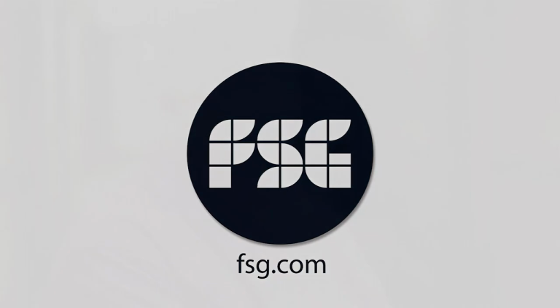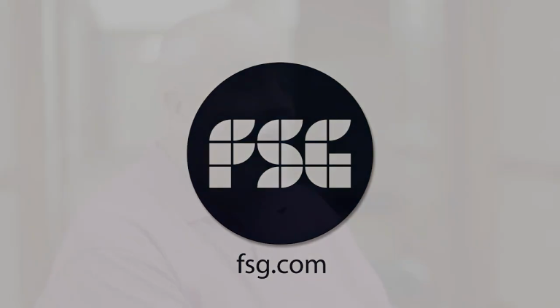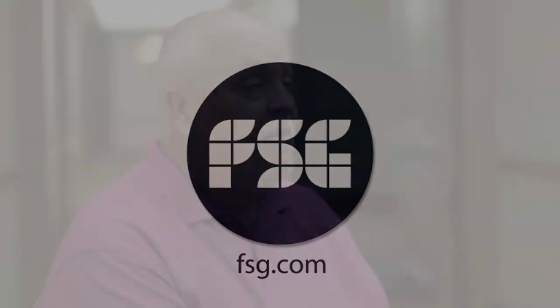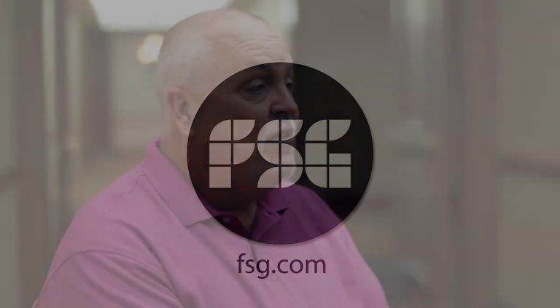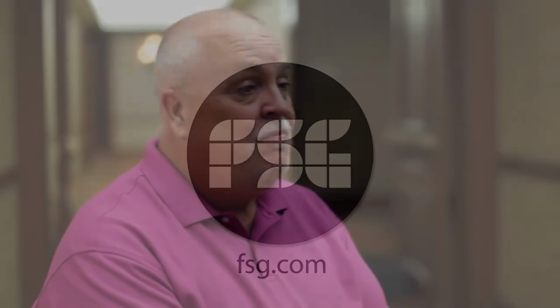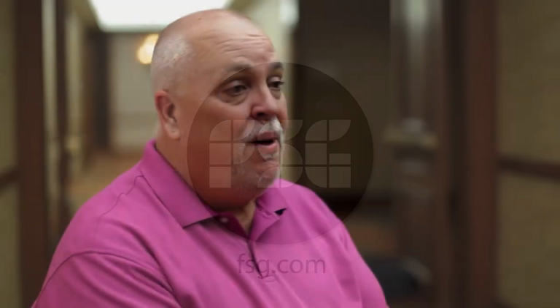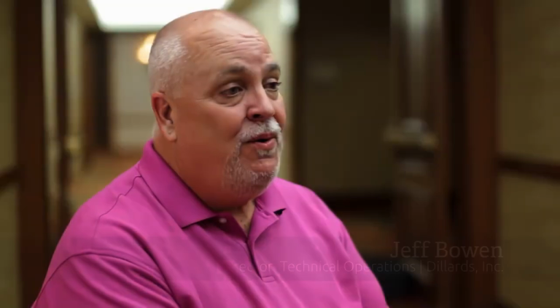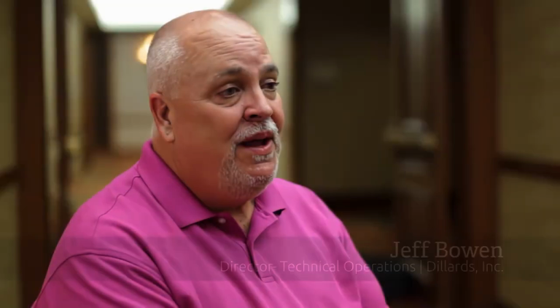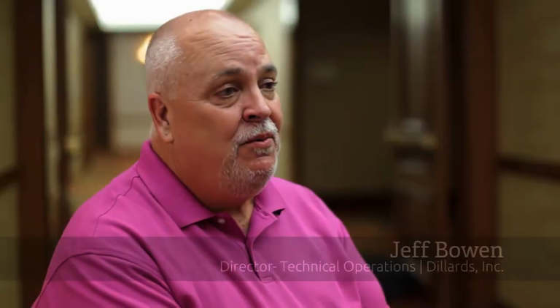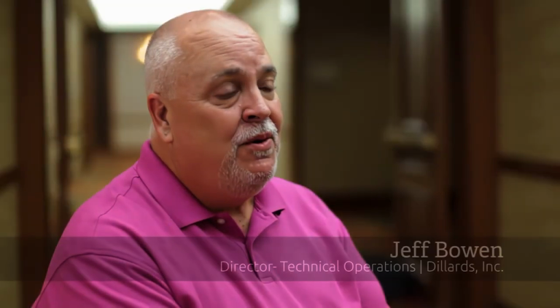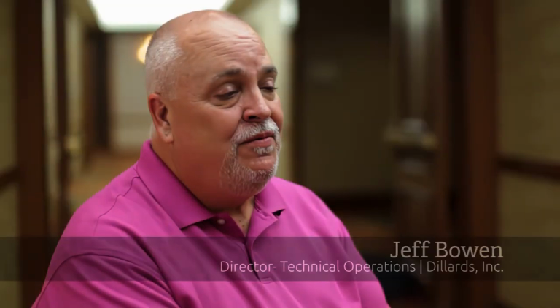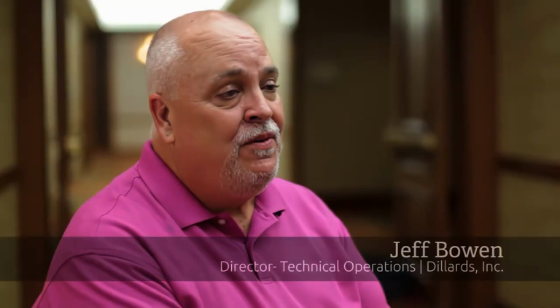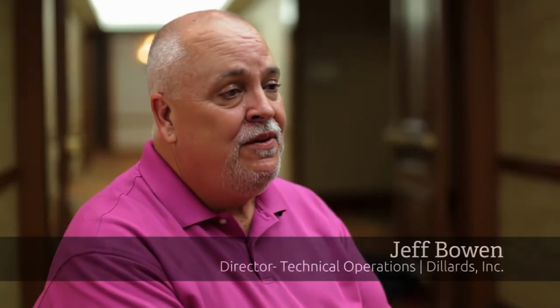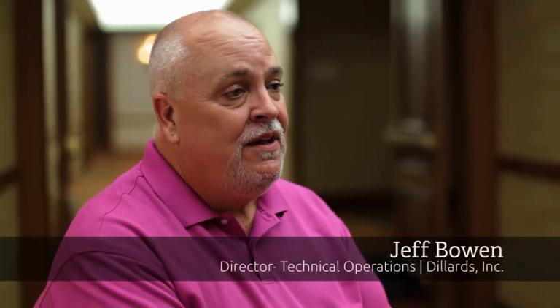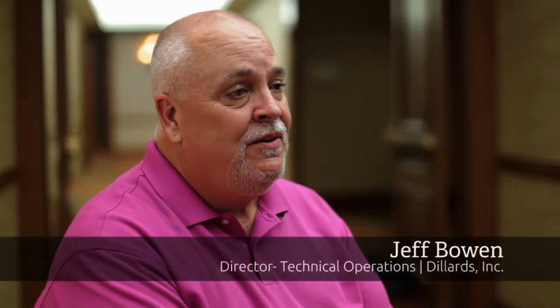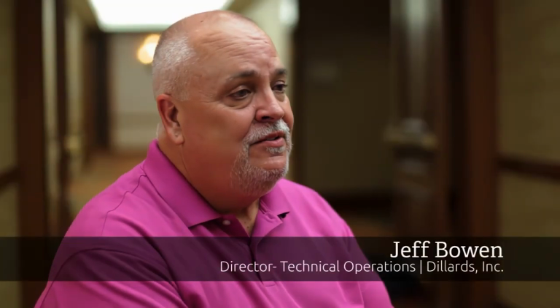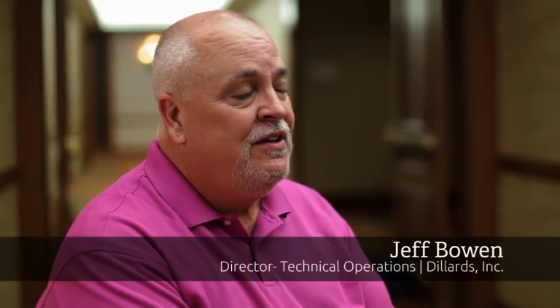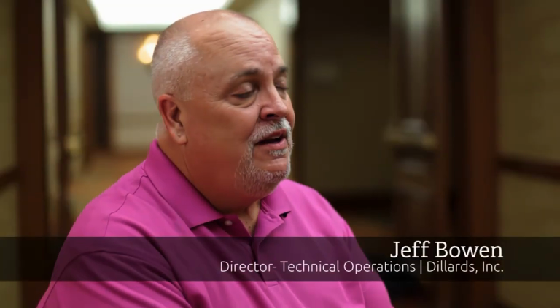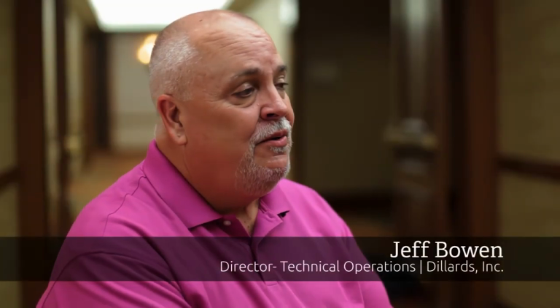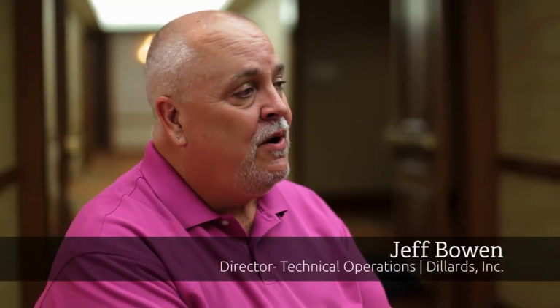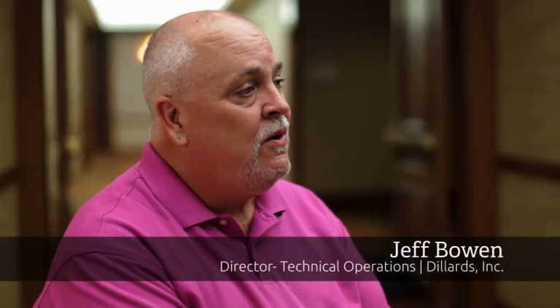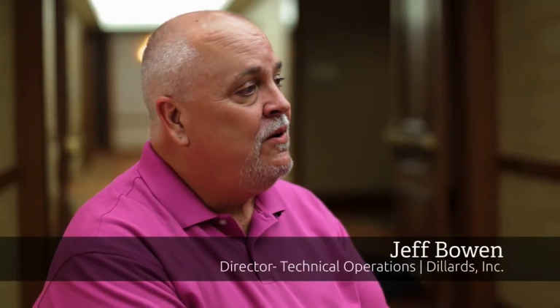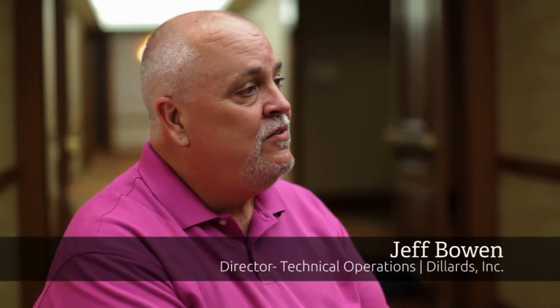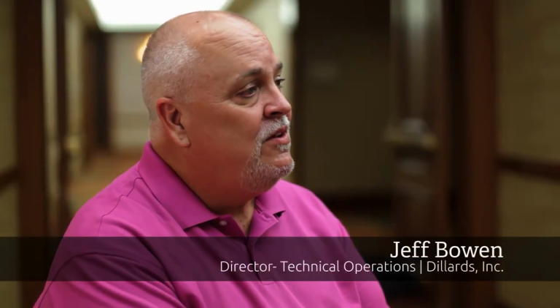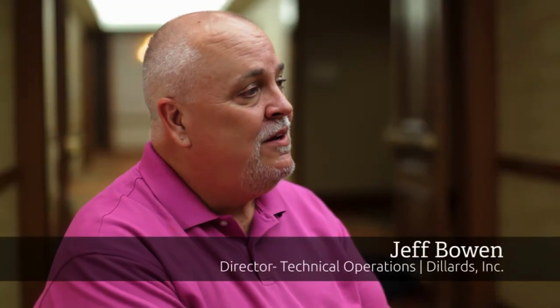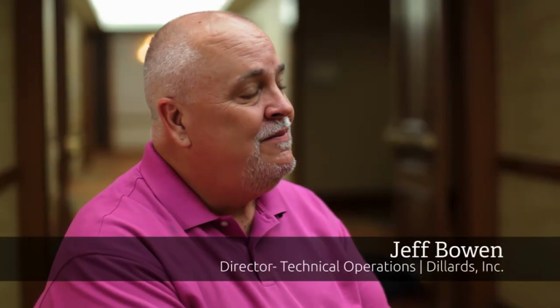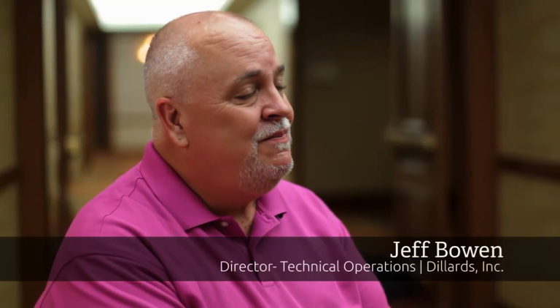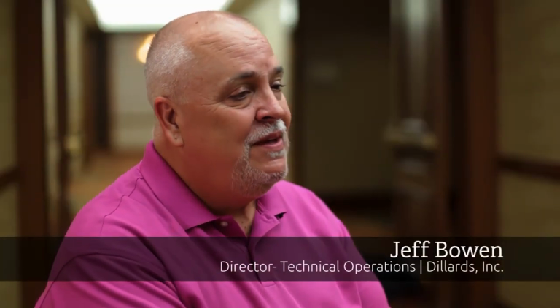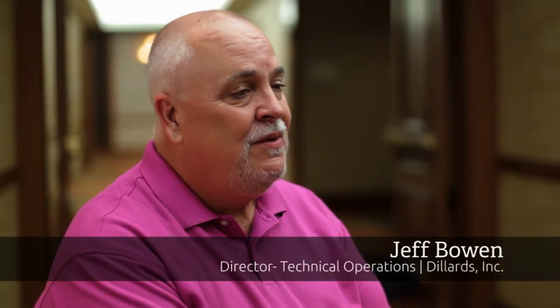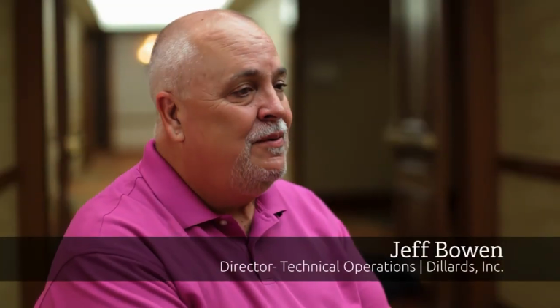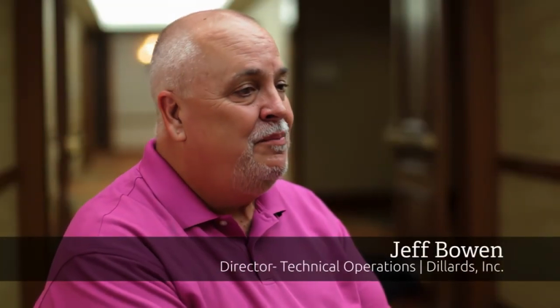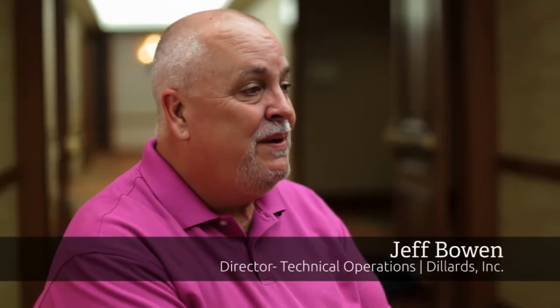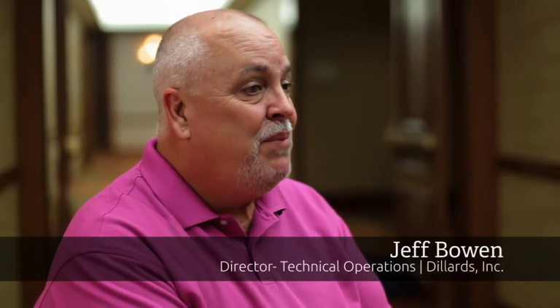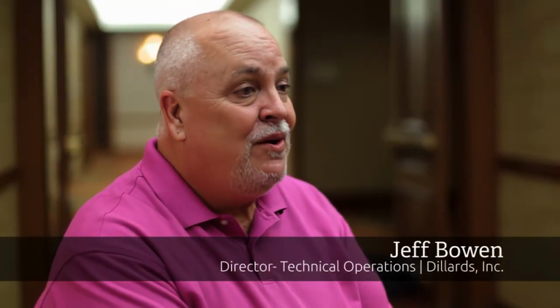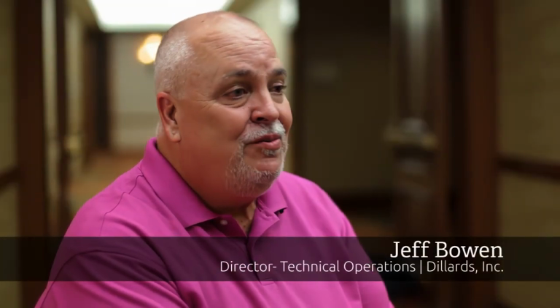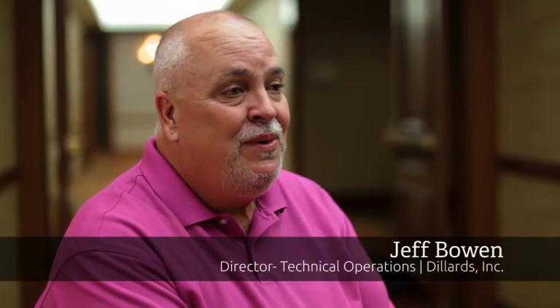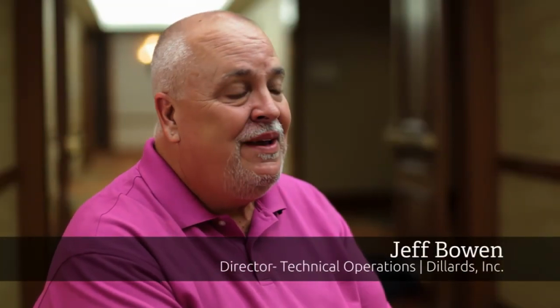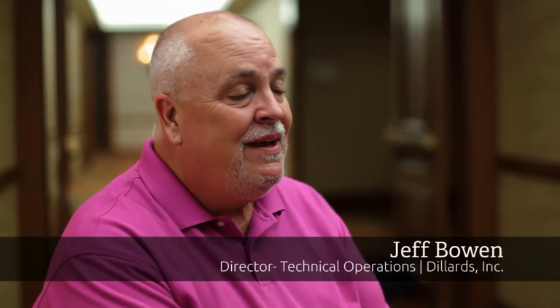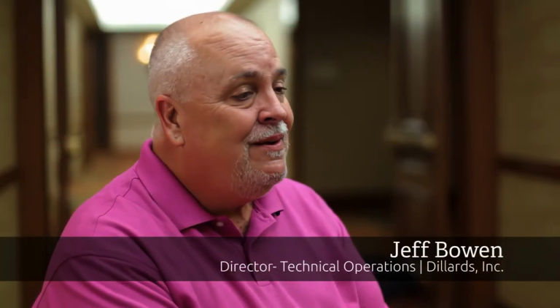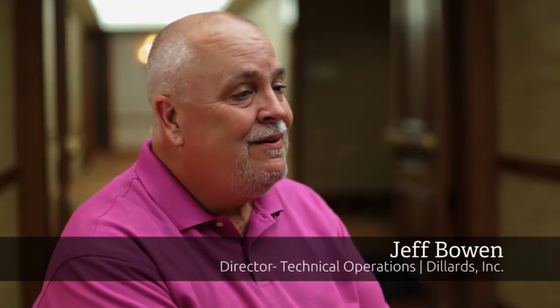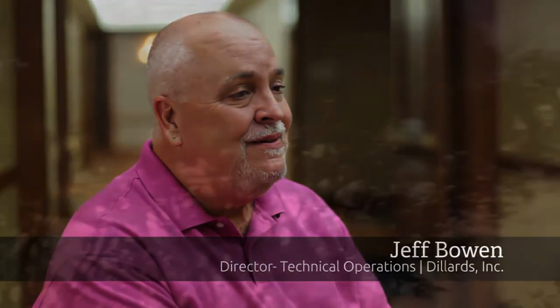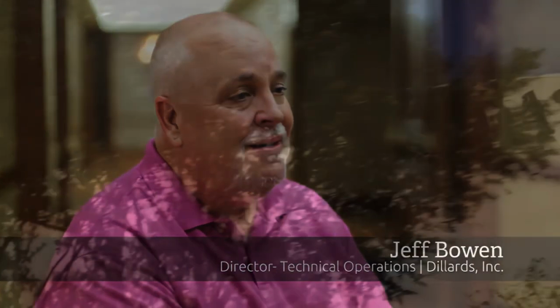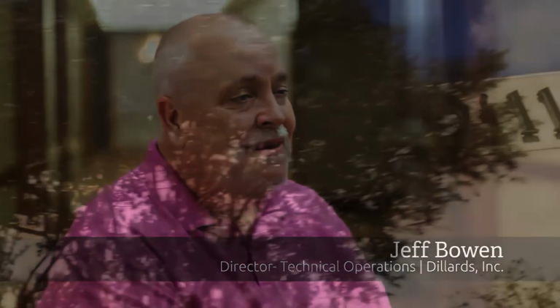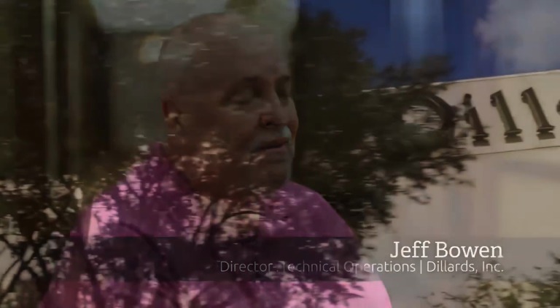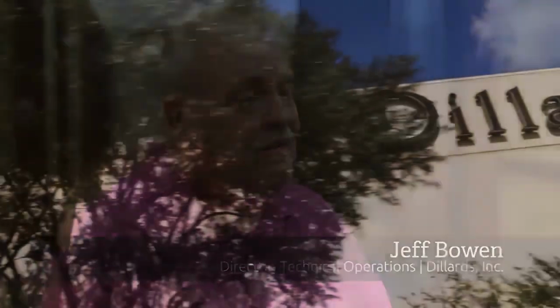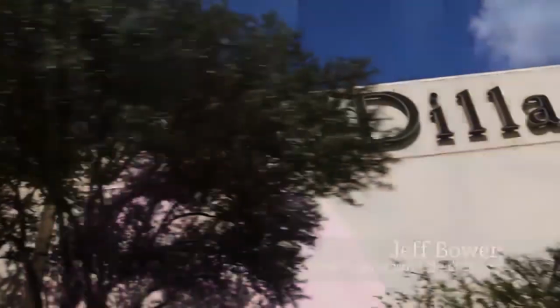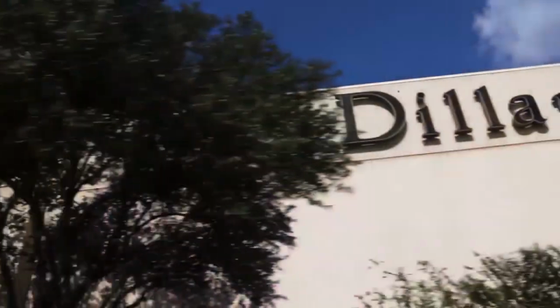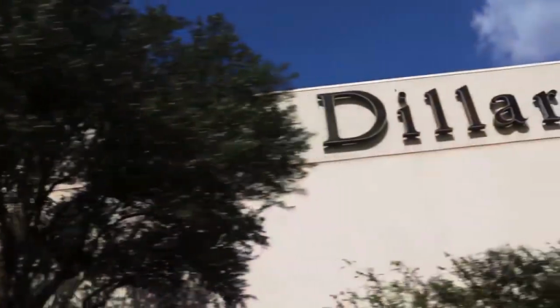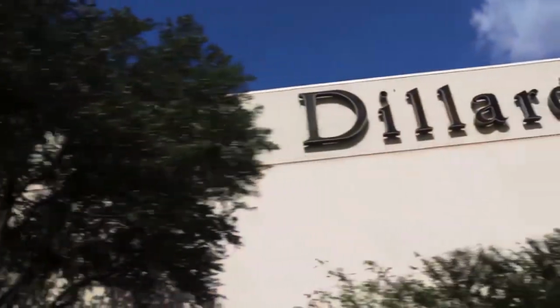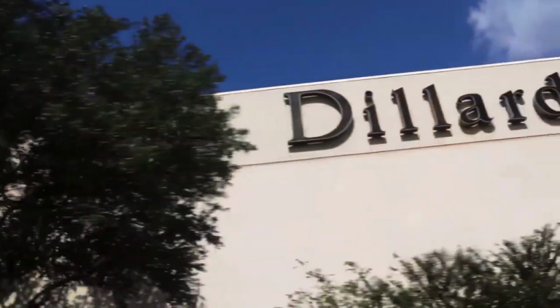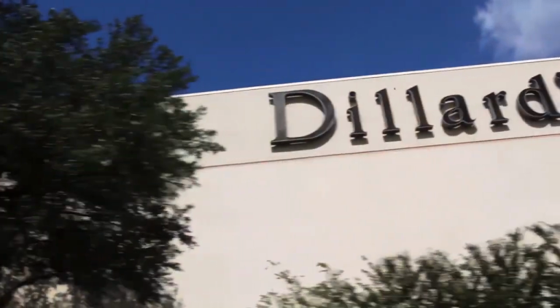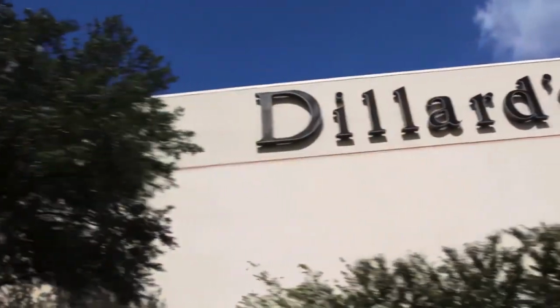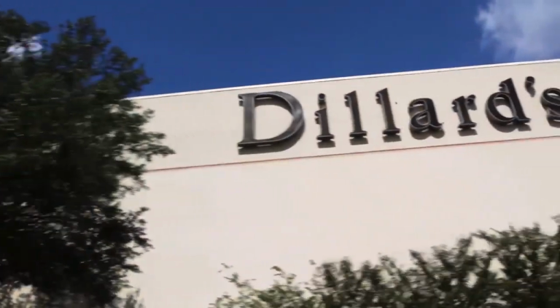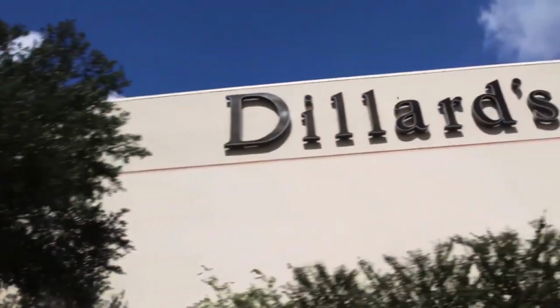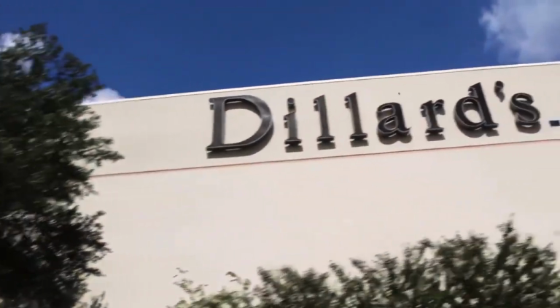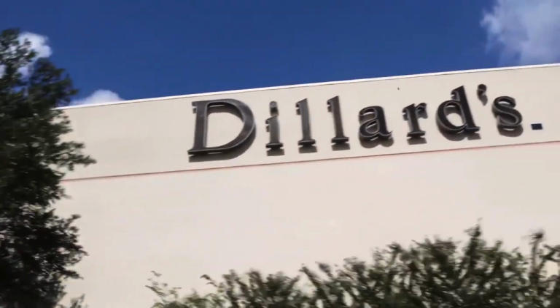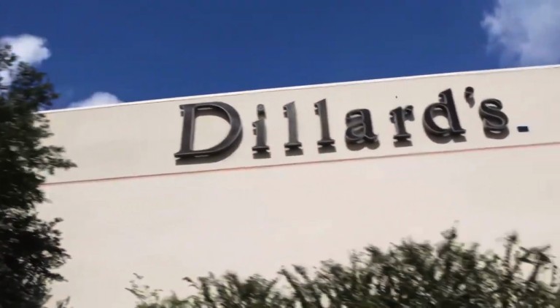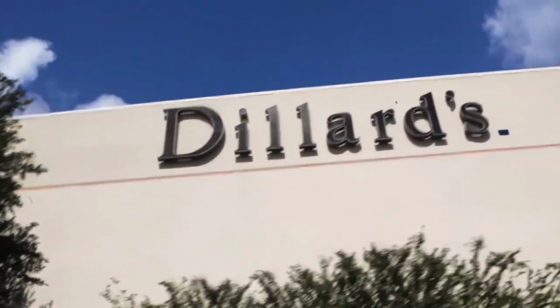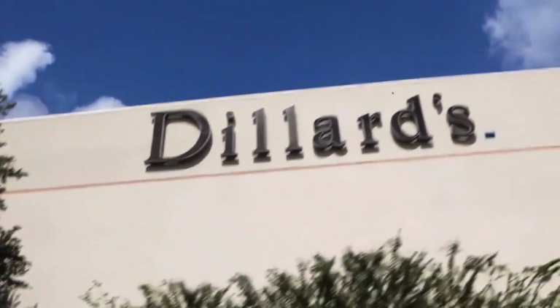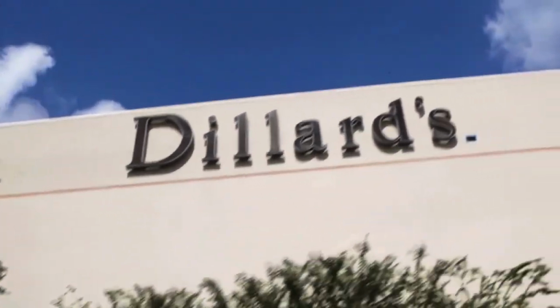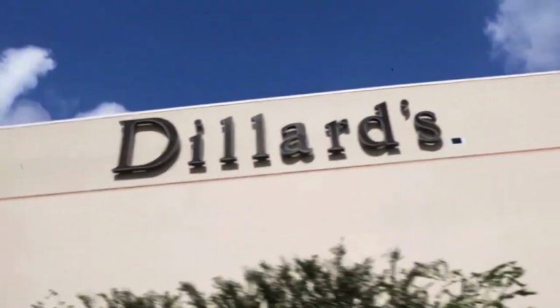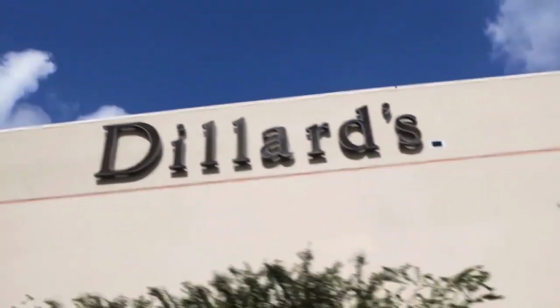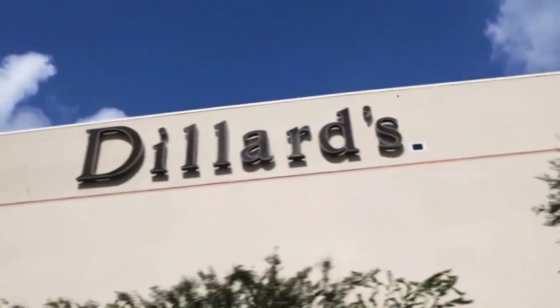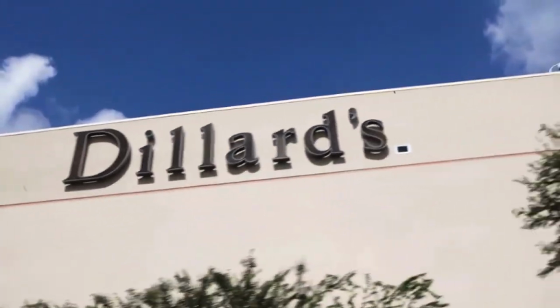I'm Jeff Bowen. I work for Dillard's in Little Rock, Arkansas. We're a big box retailer, 300 facilities in 22 states.